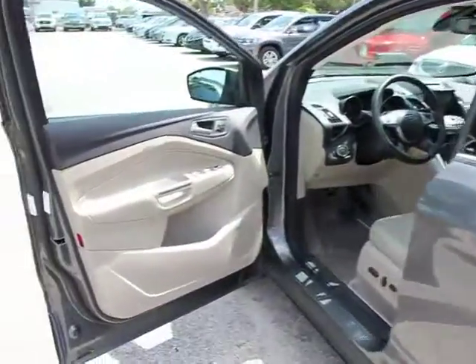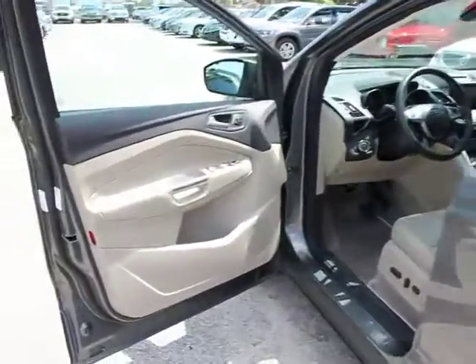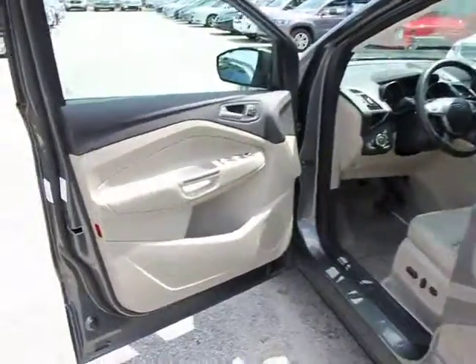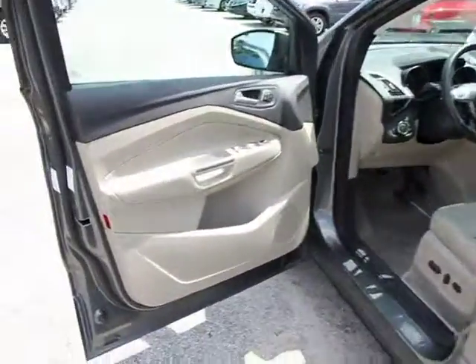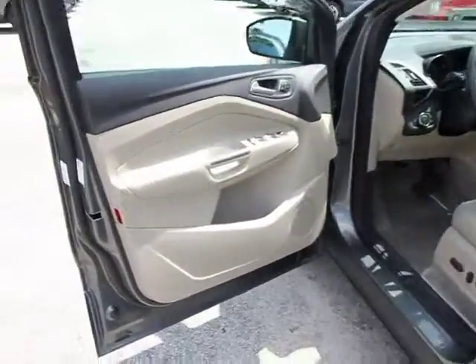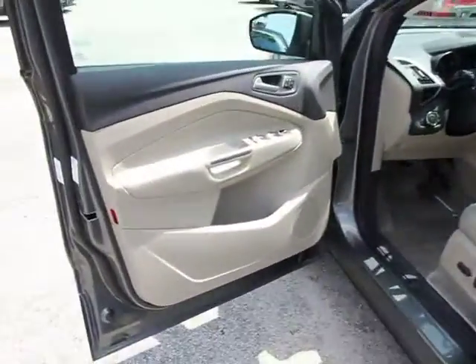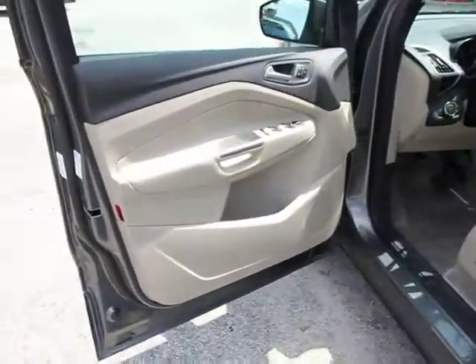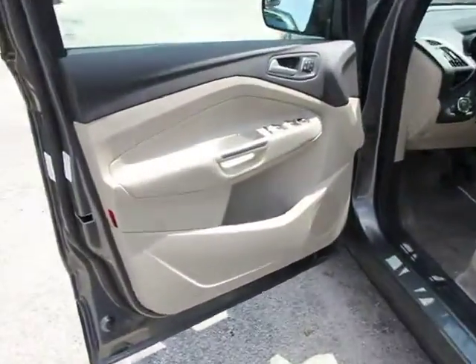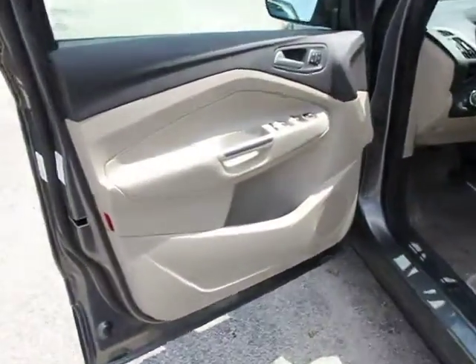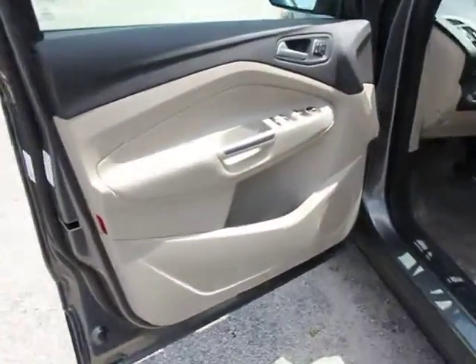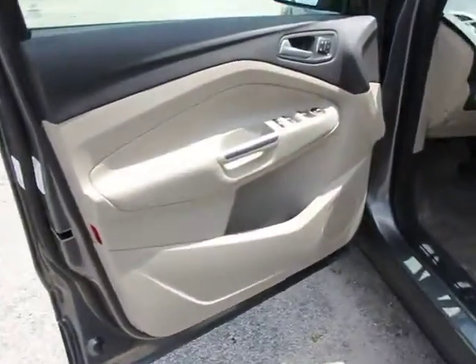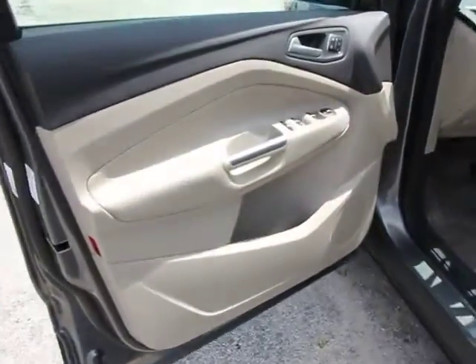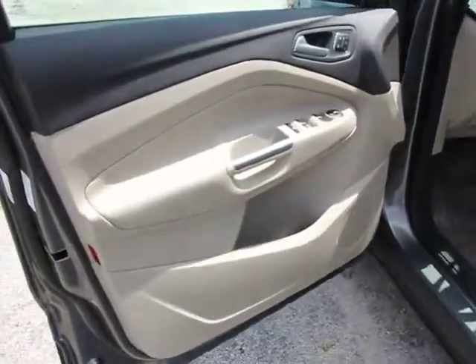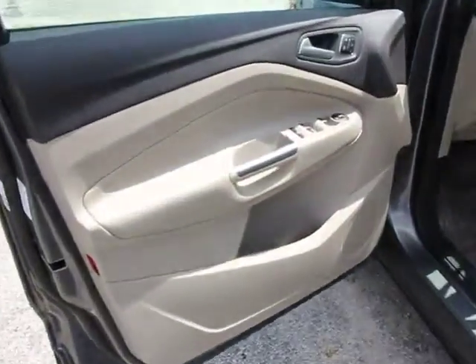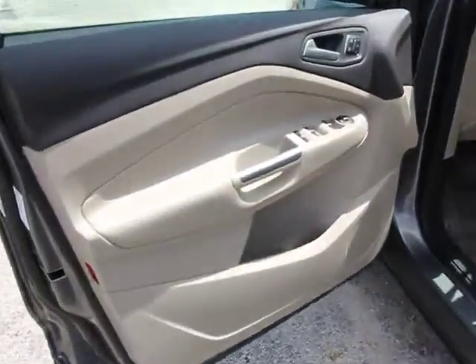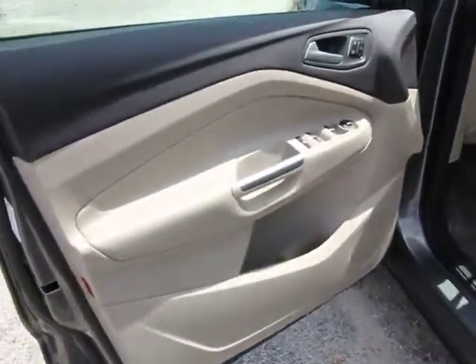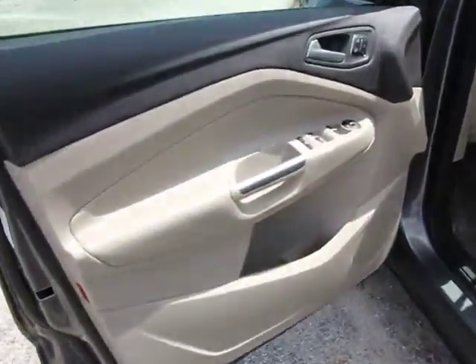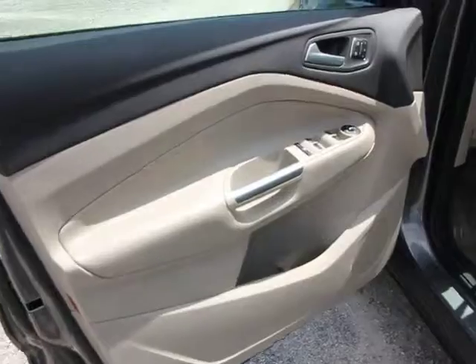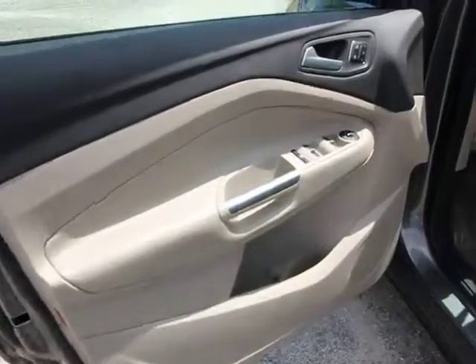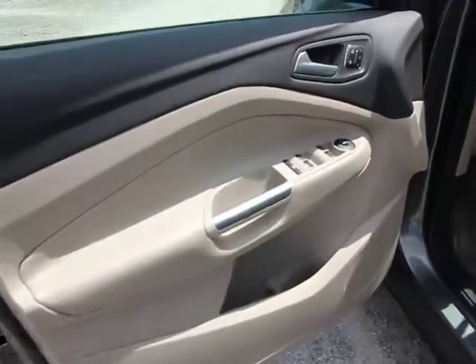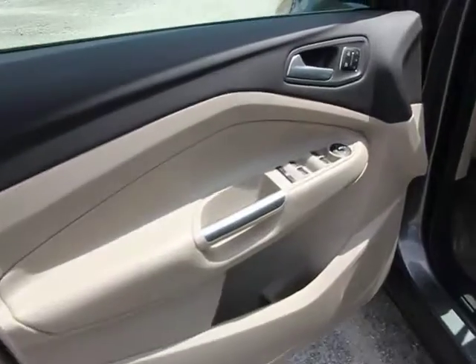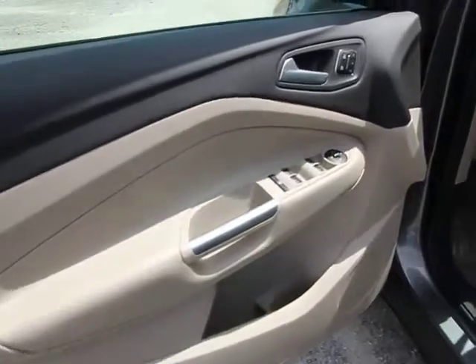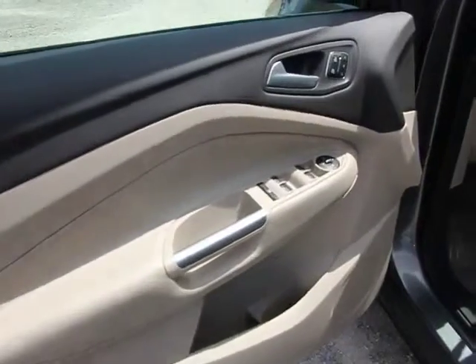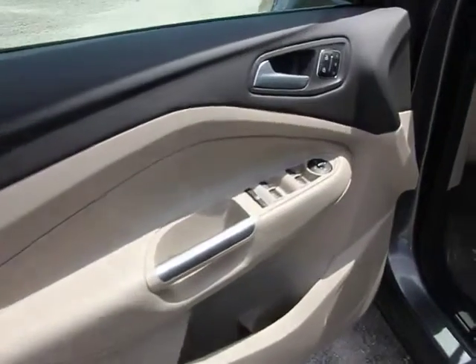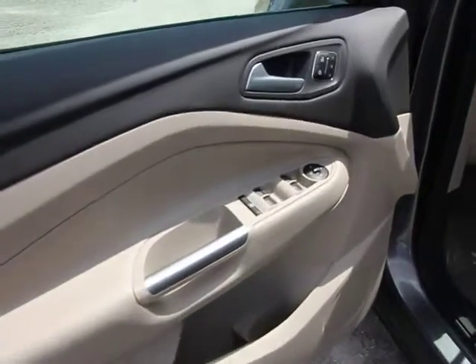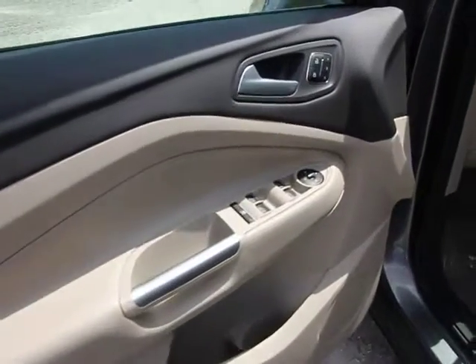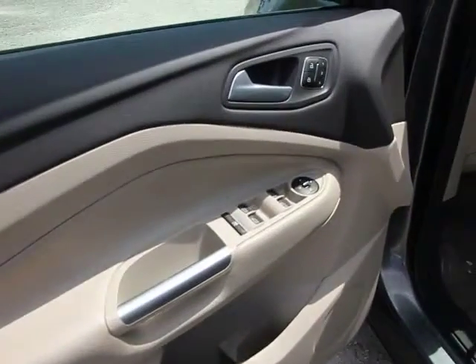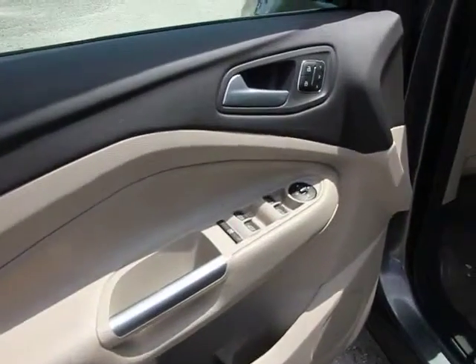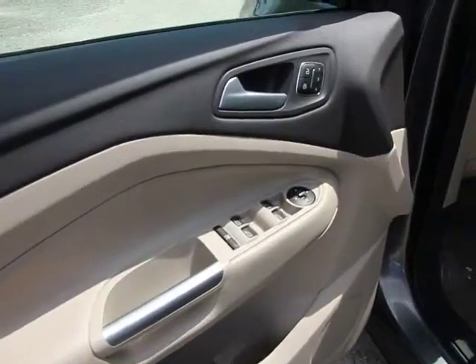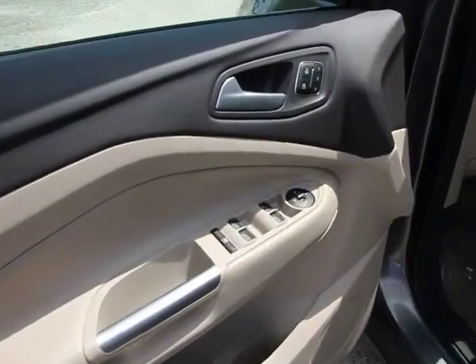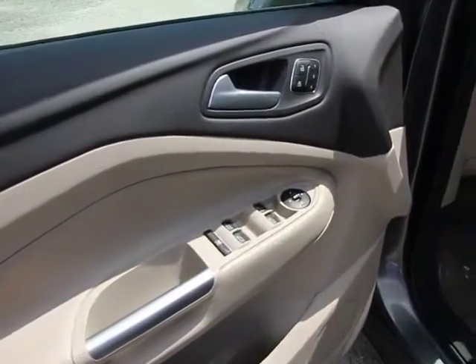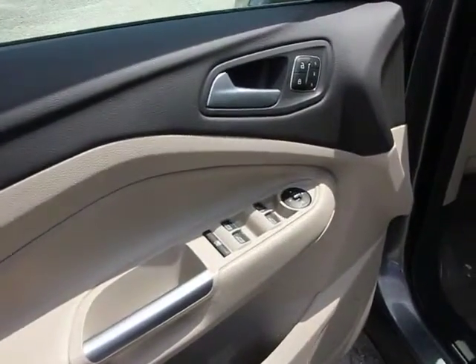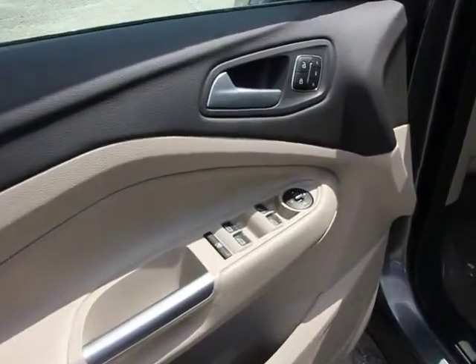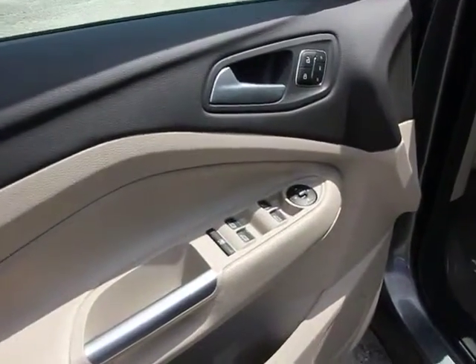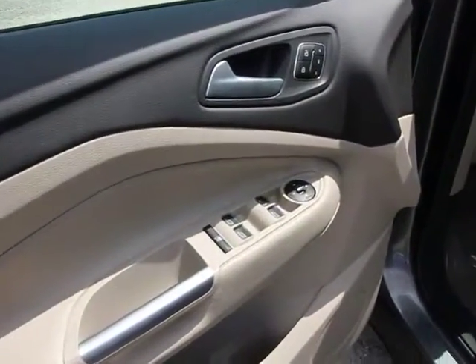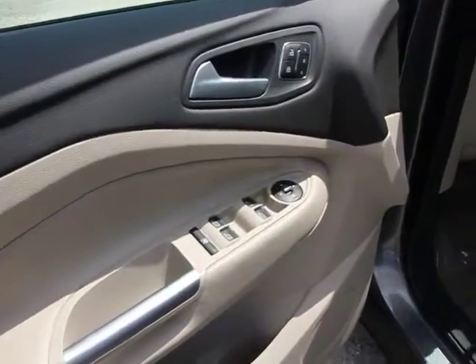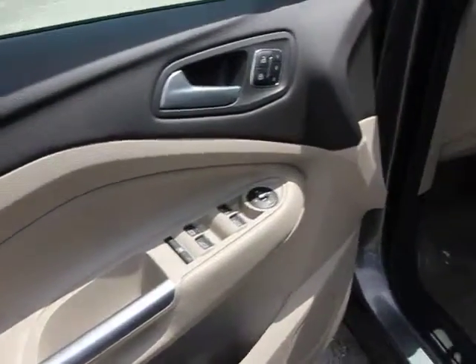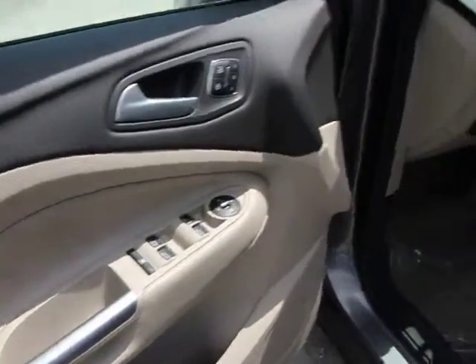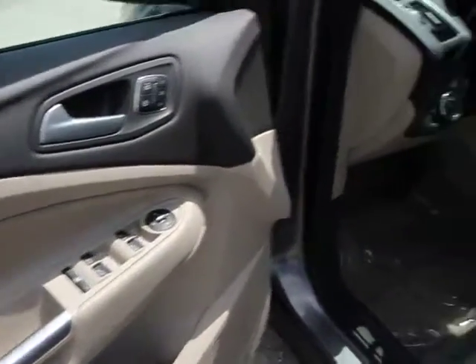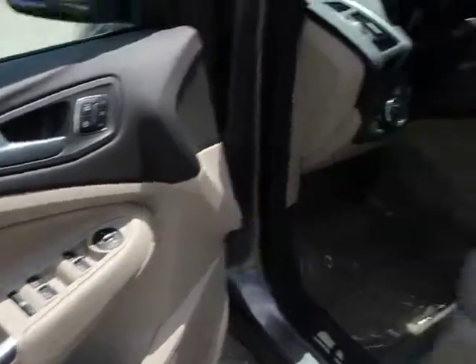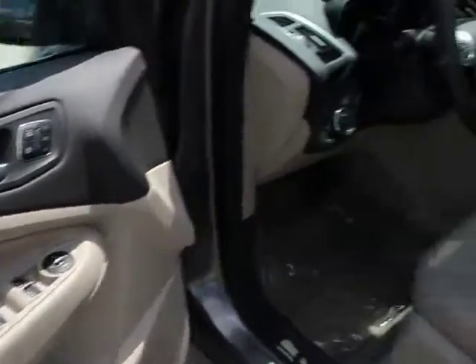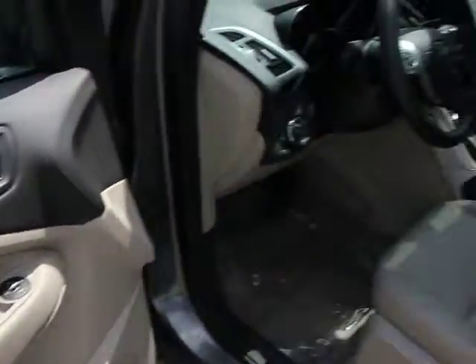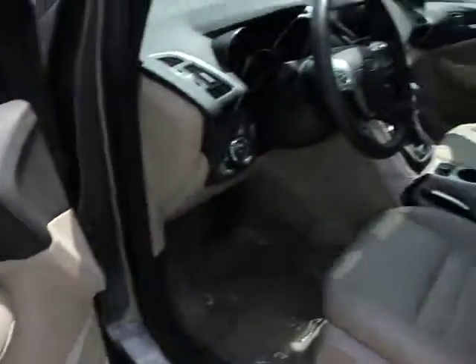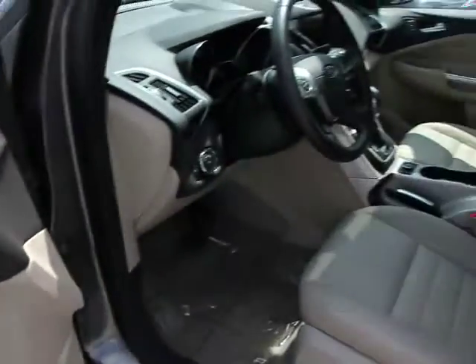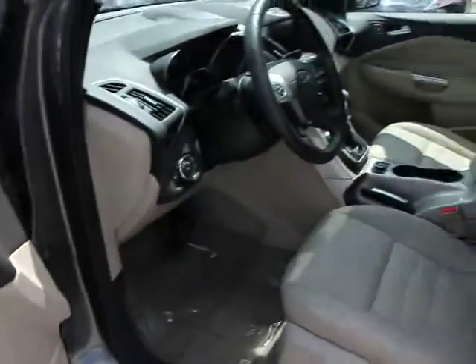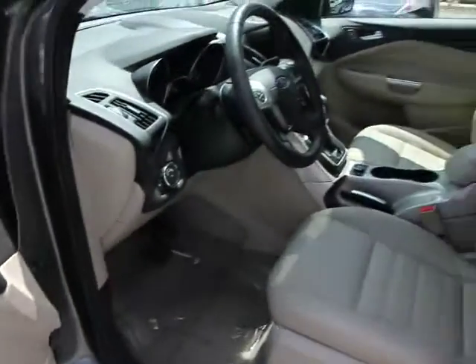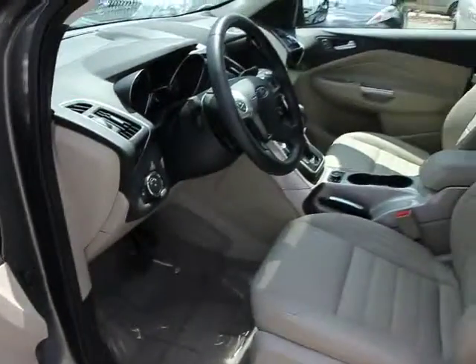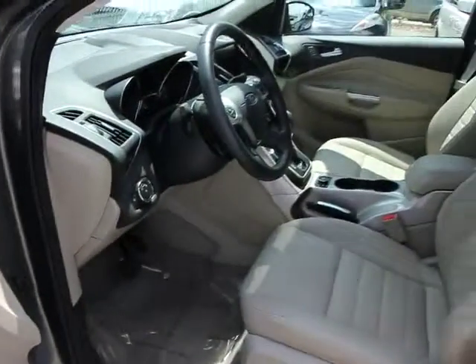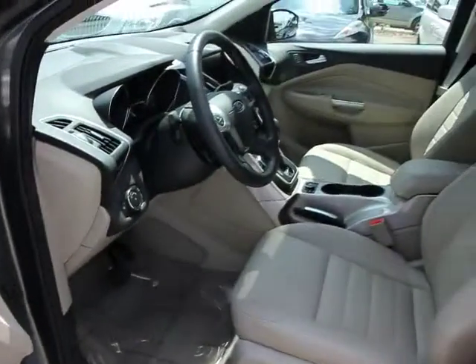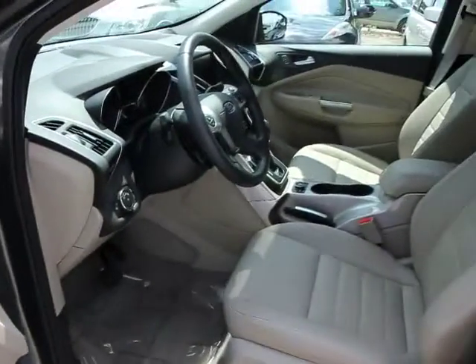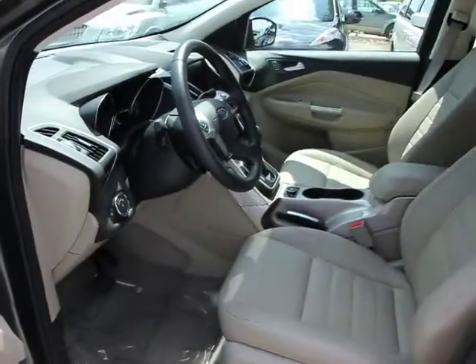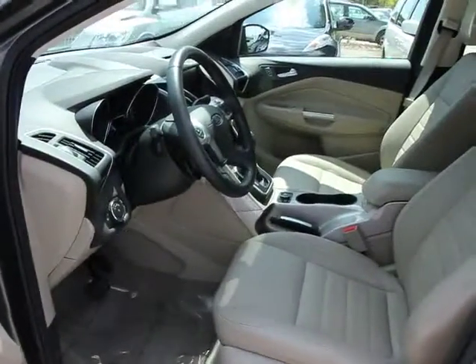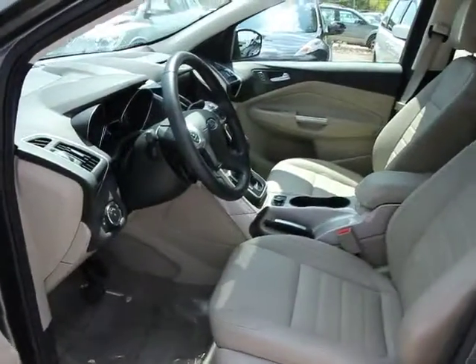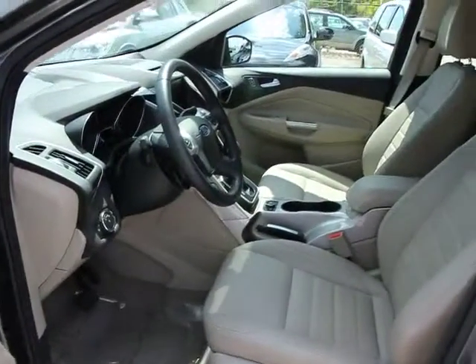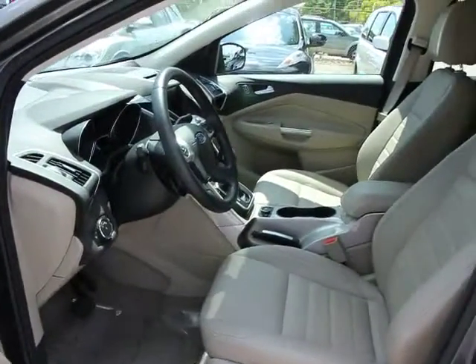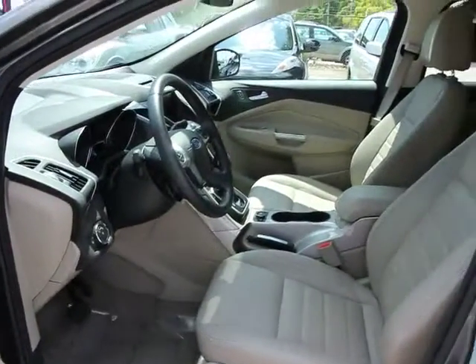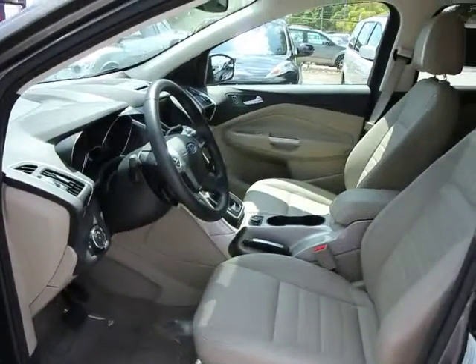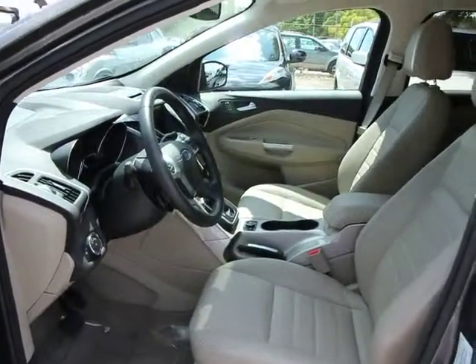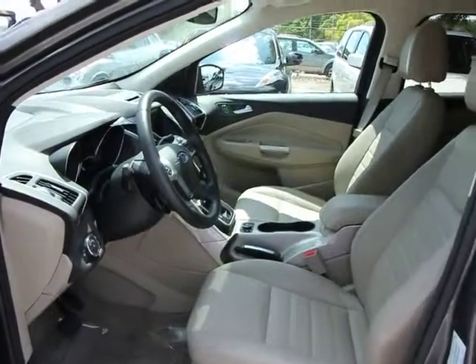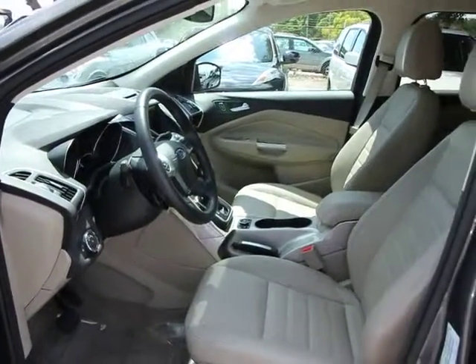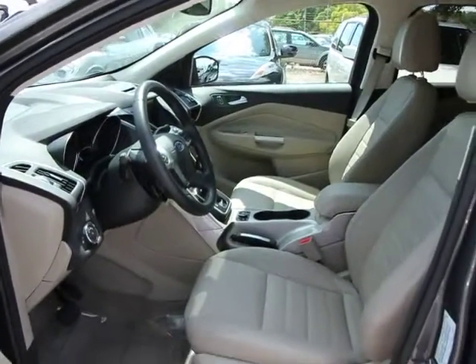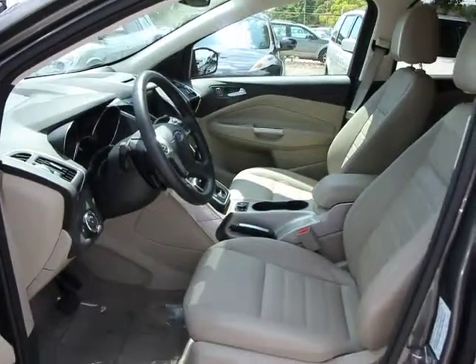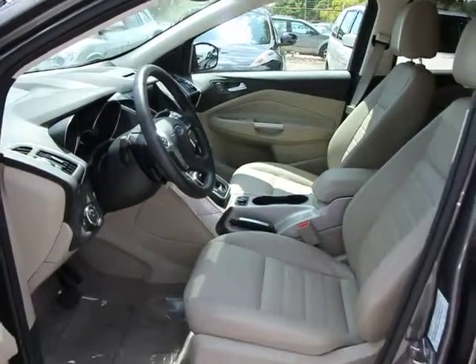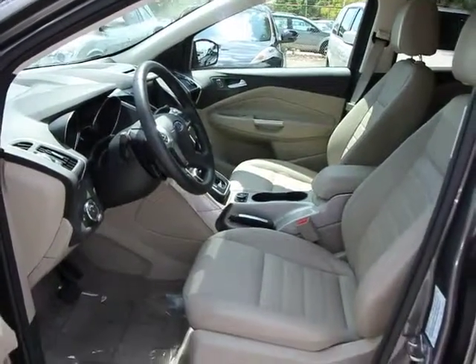Remote keyless entry, map lights, electrochromic rearview mirror, privacy glass, perimeter alarm.